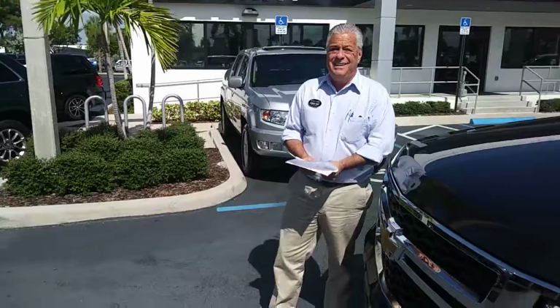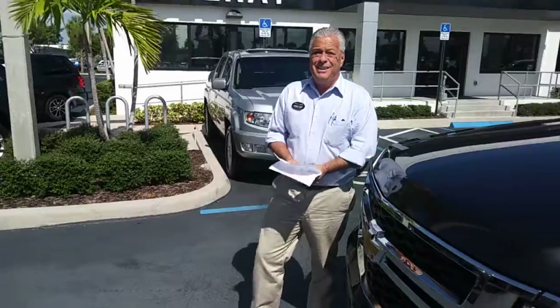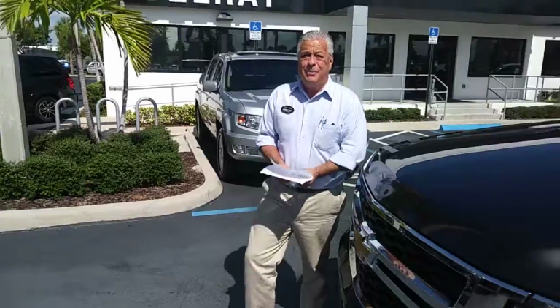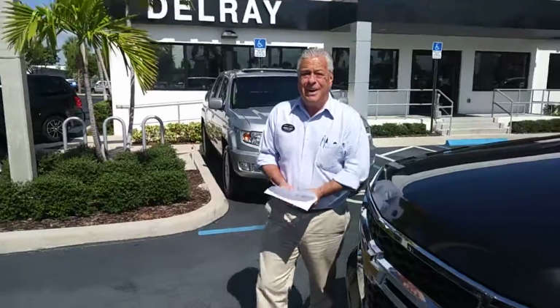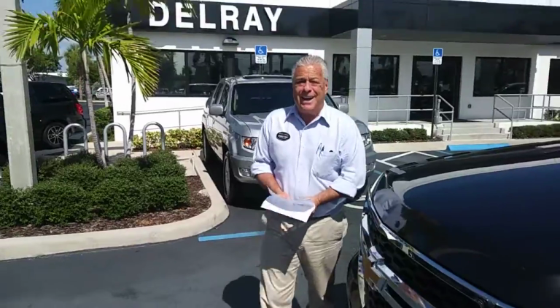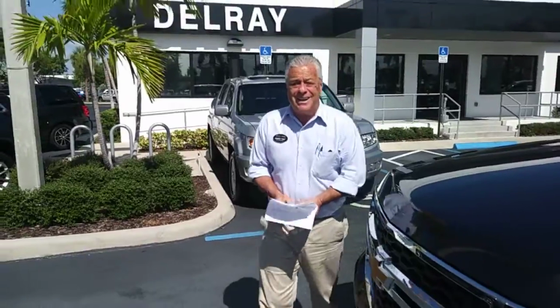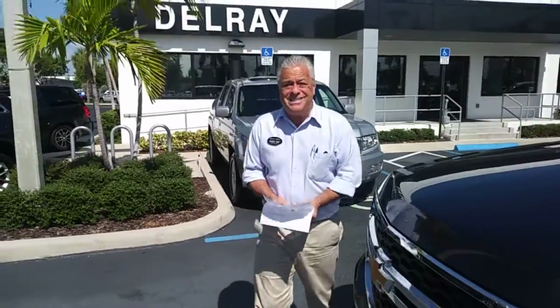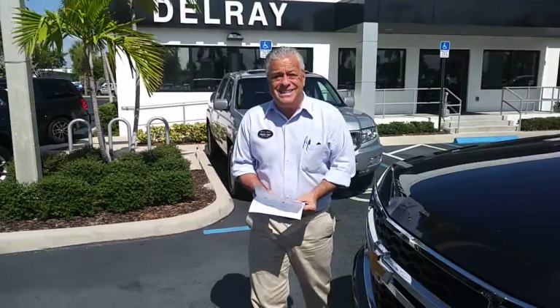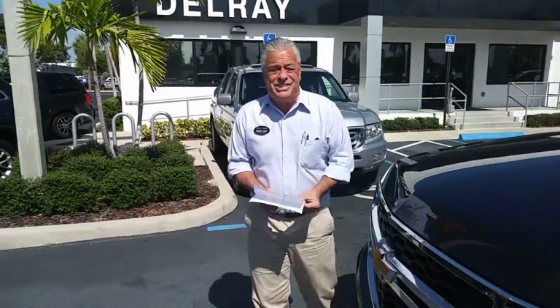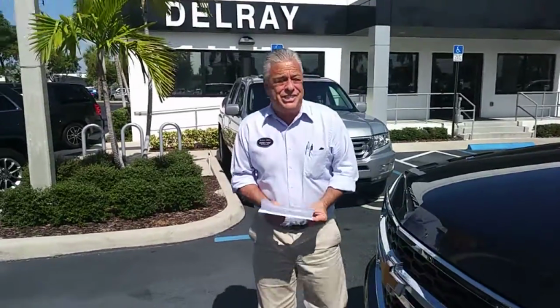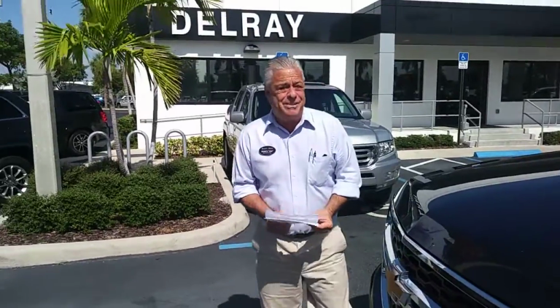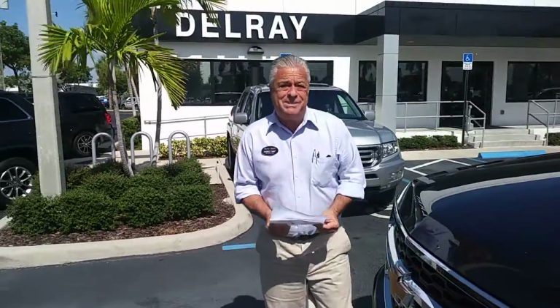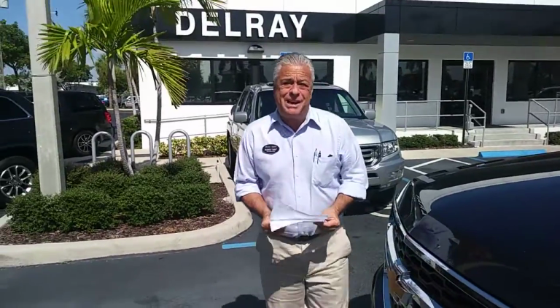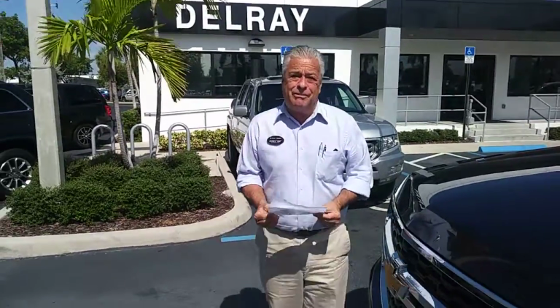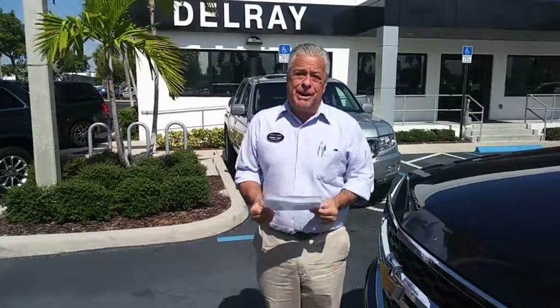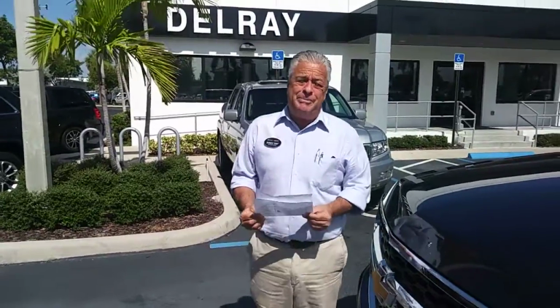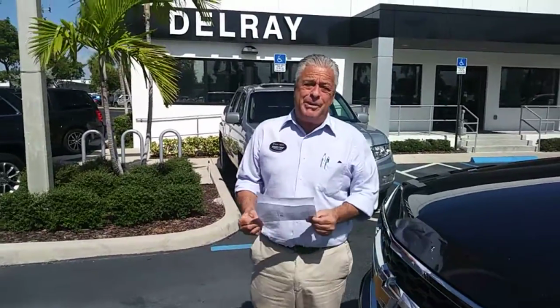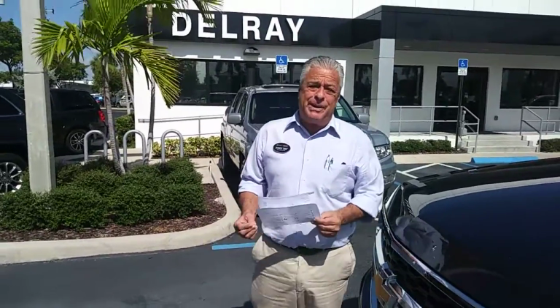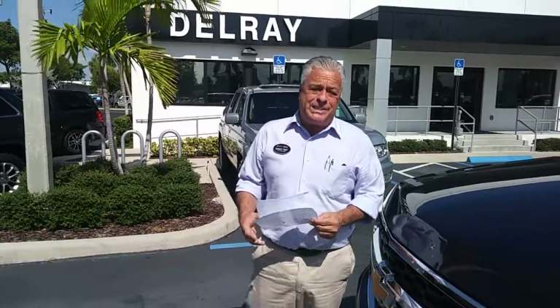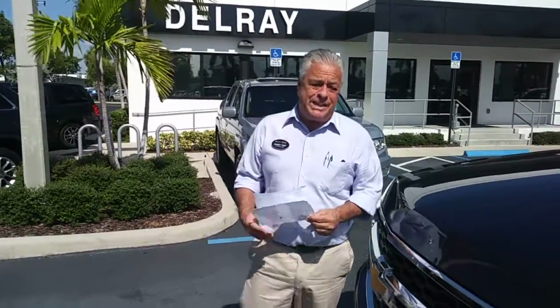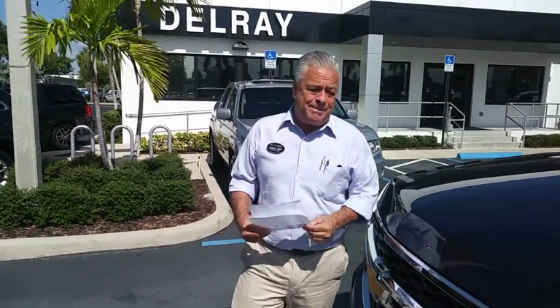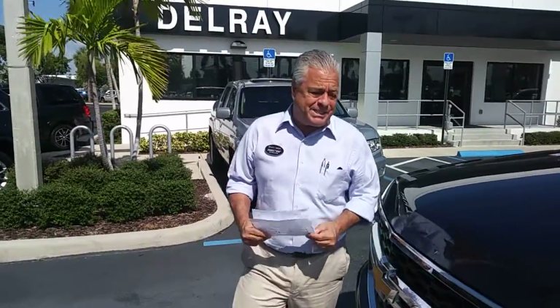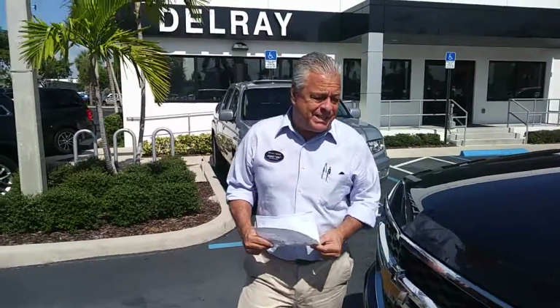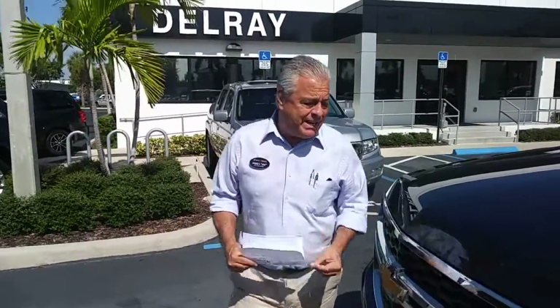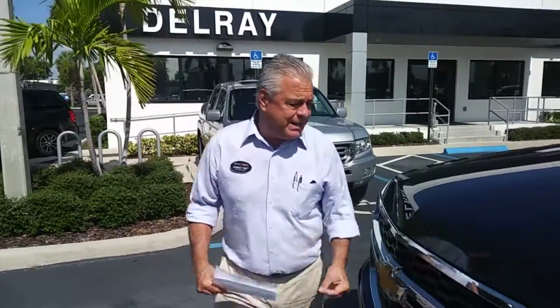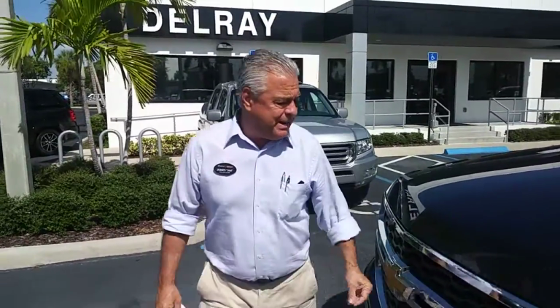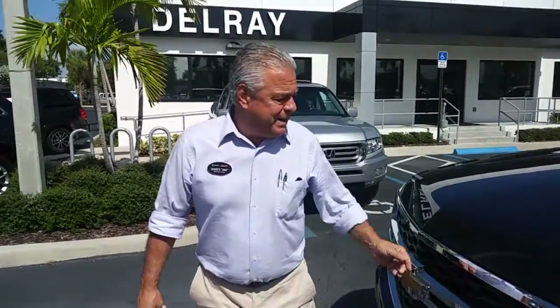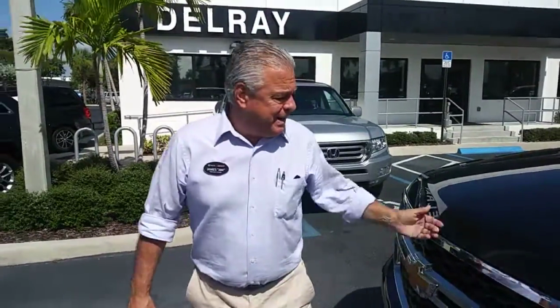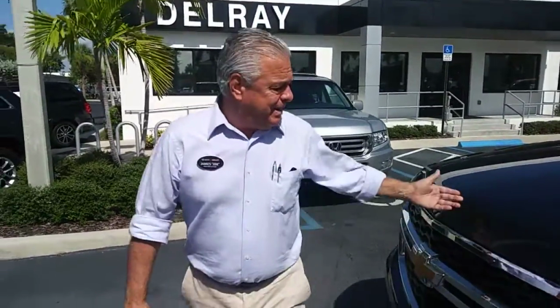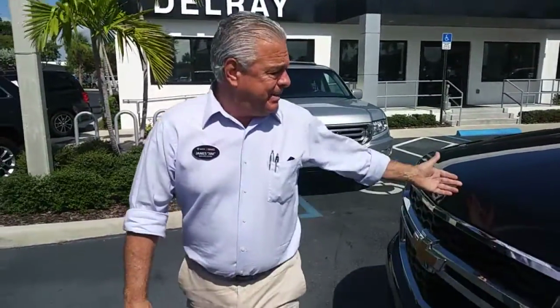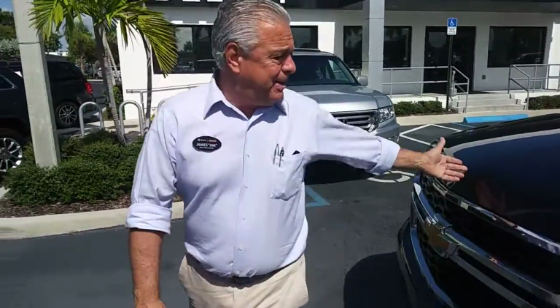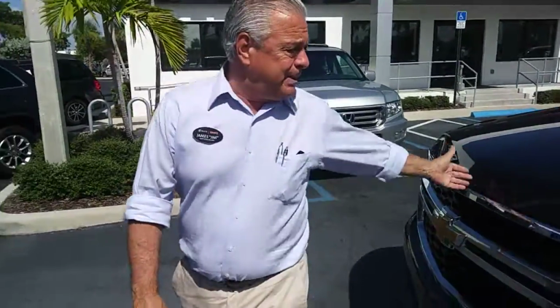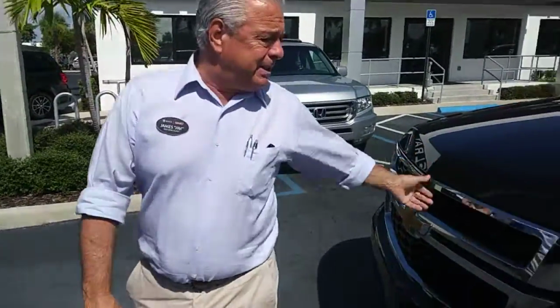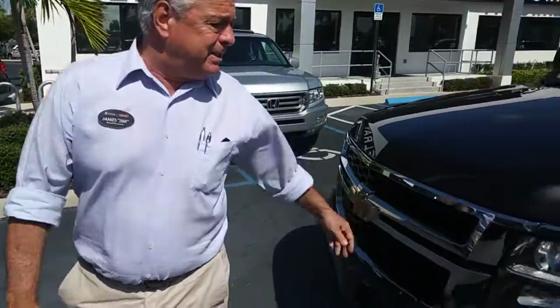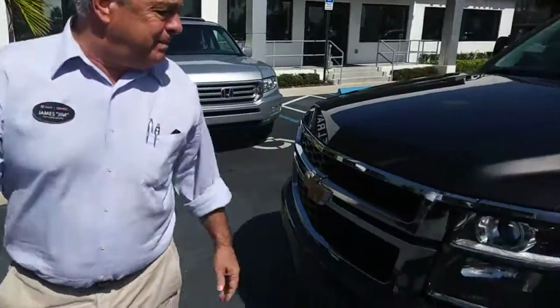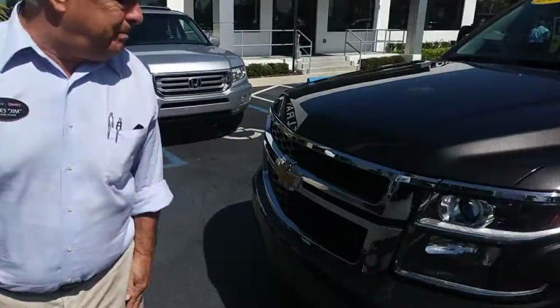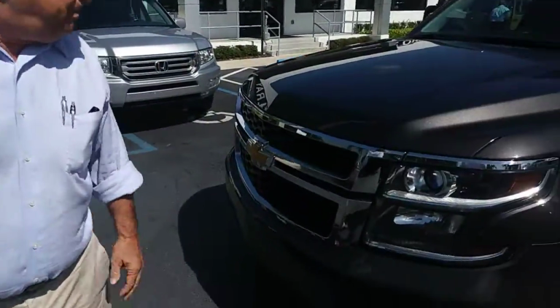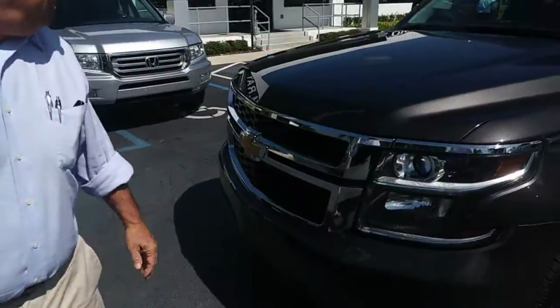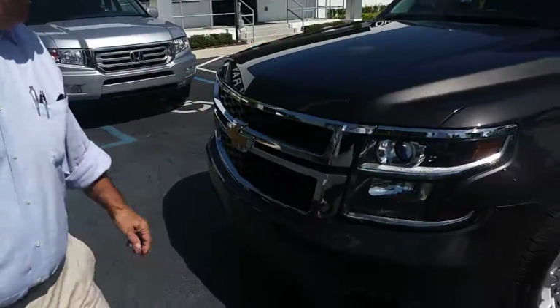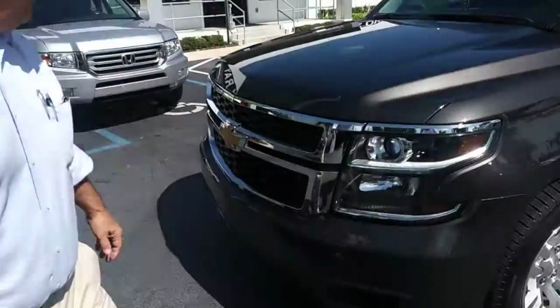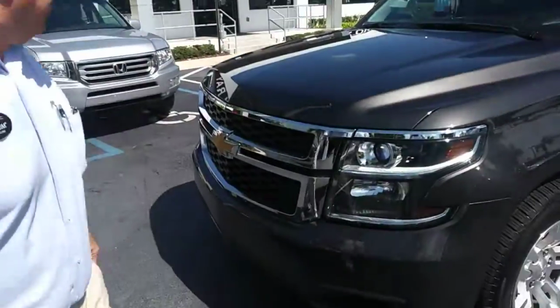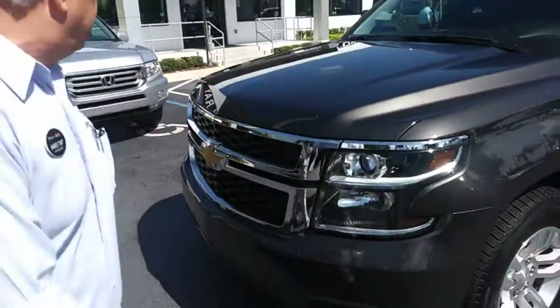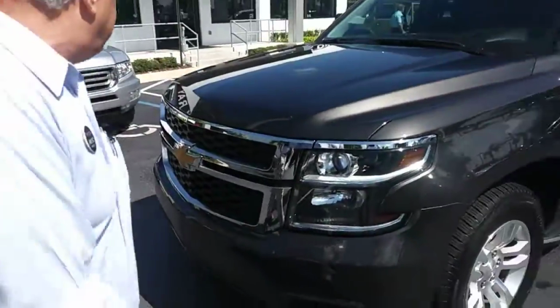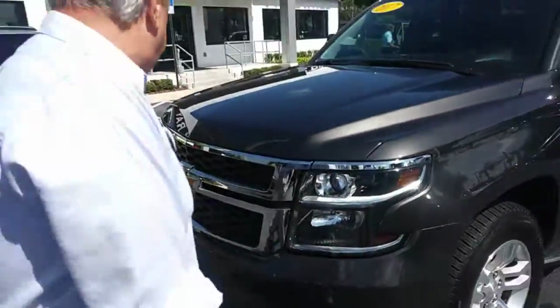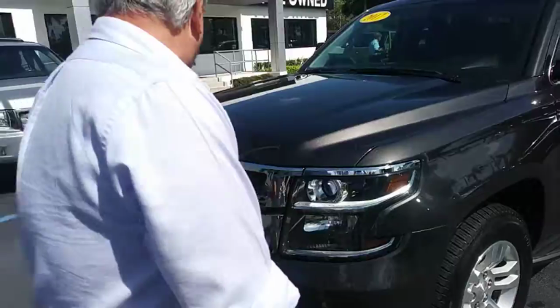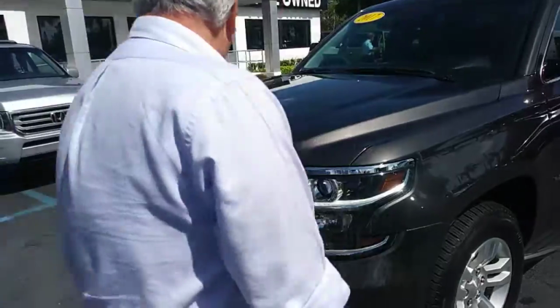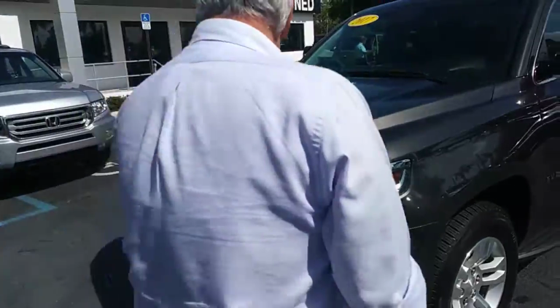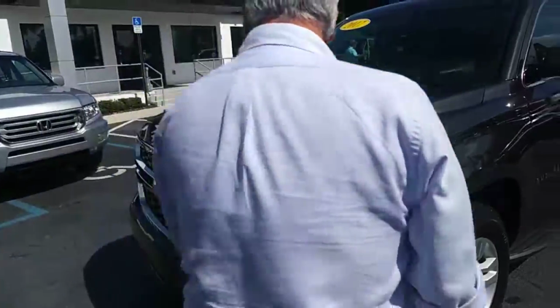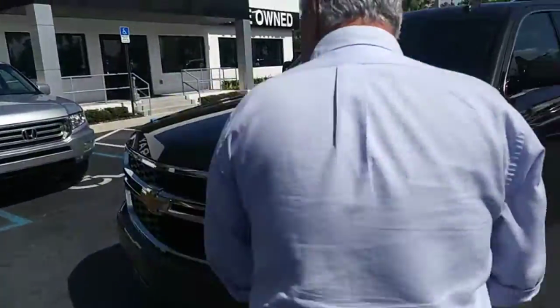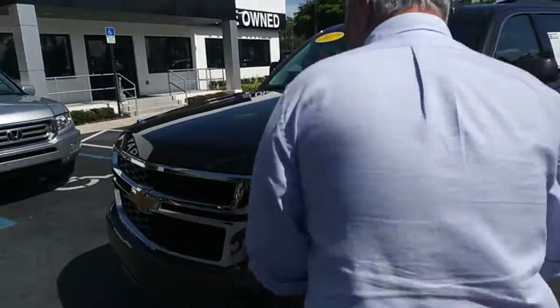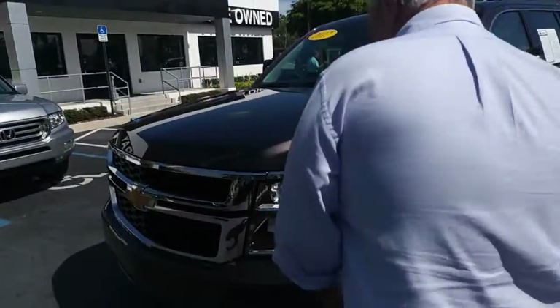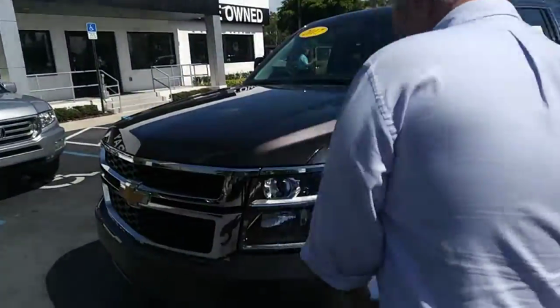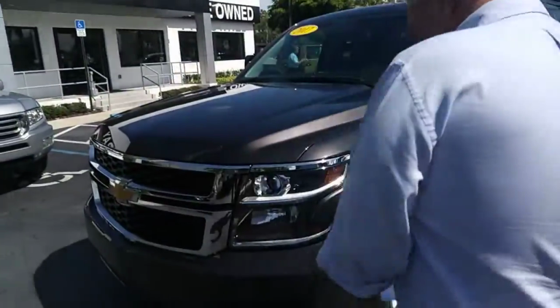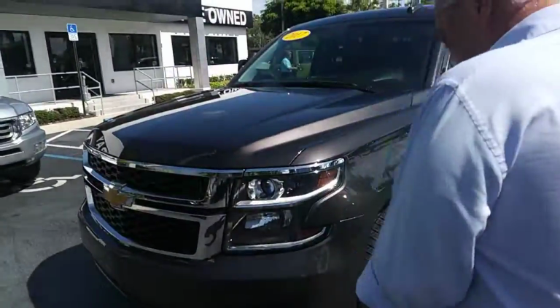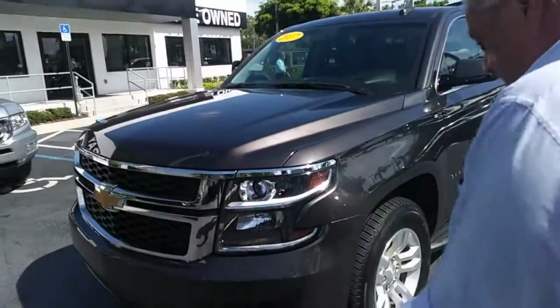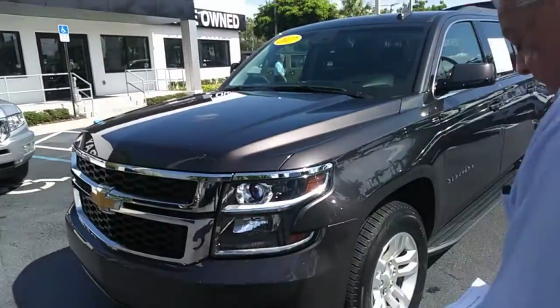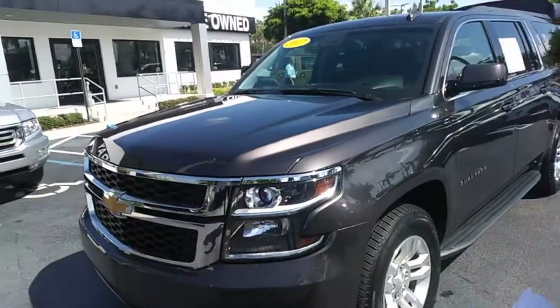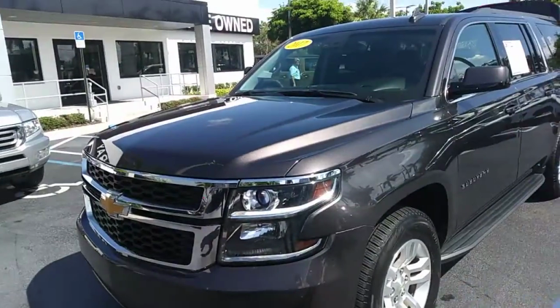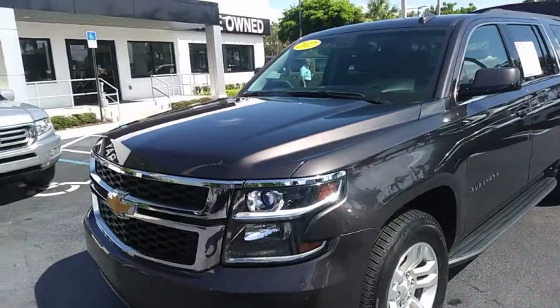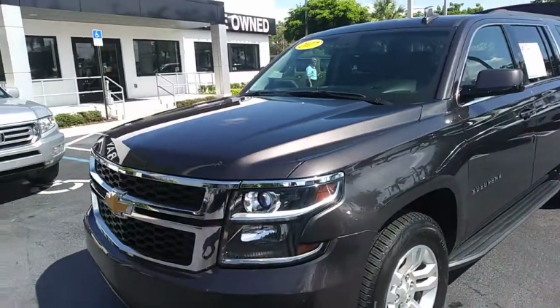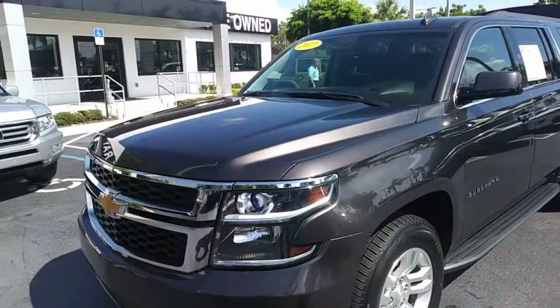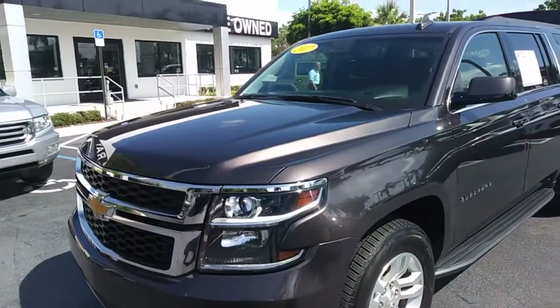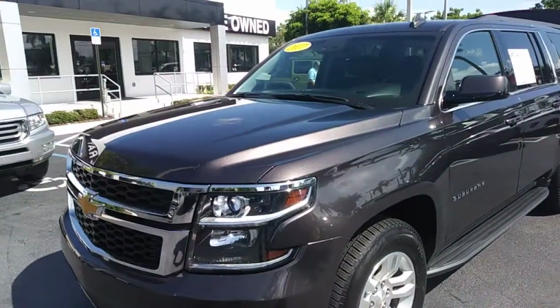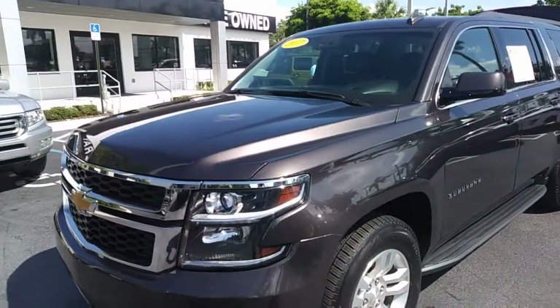Good morning, Ozzy. It's Jim Delray Buick GMC. I'm here with the beautiful 2017 Suburban LT.